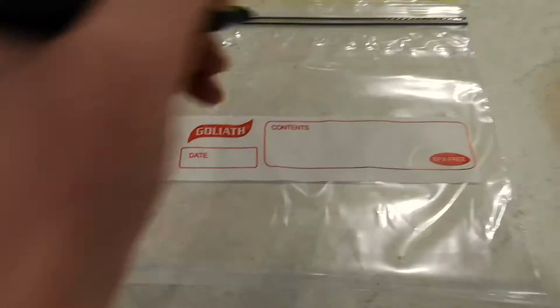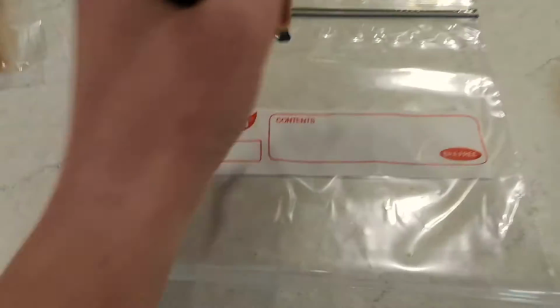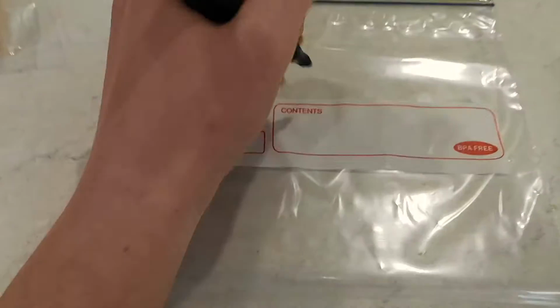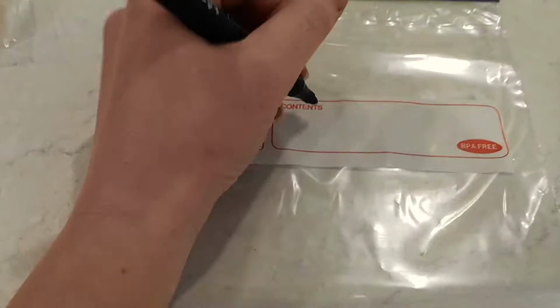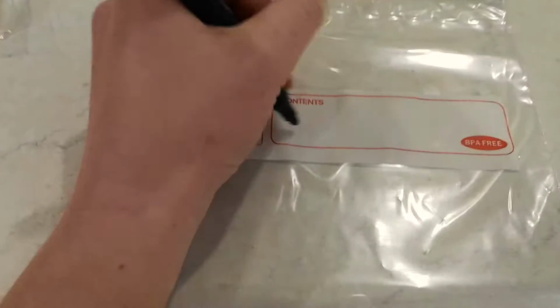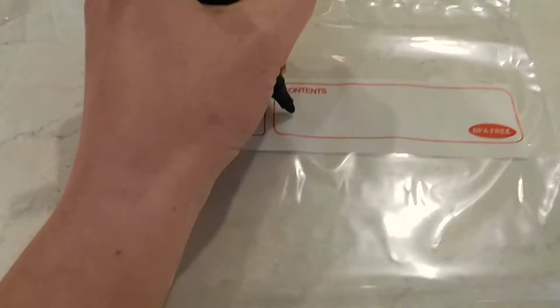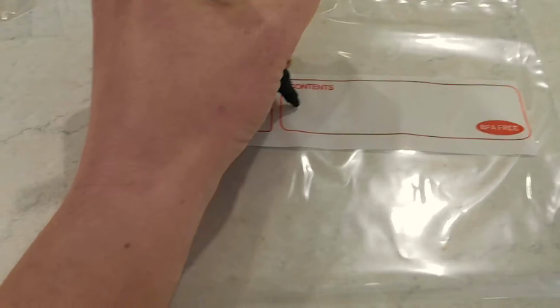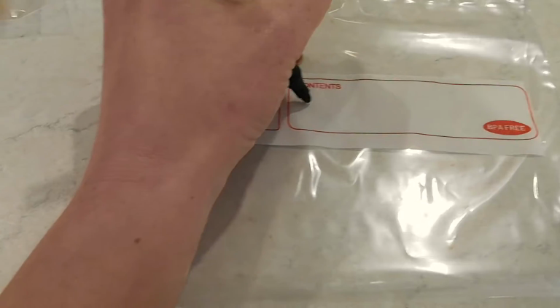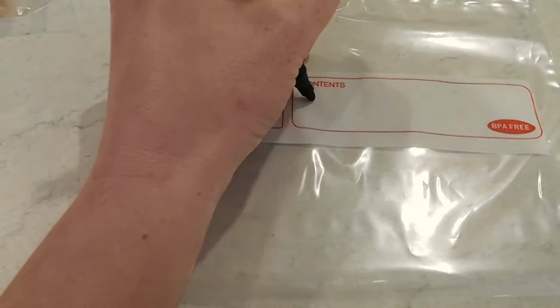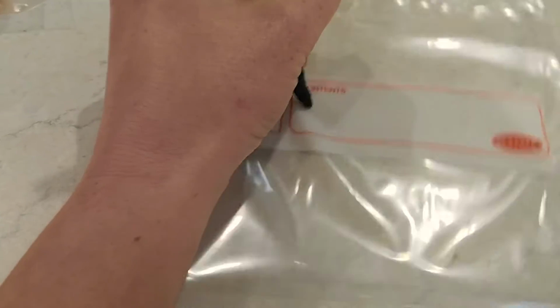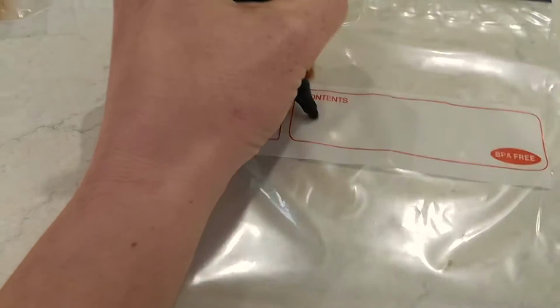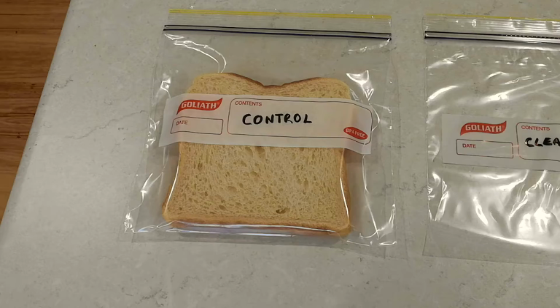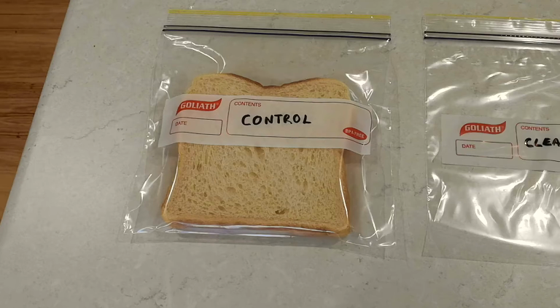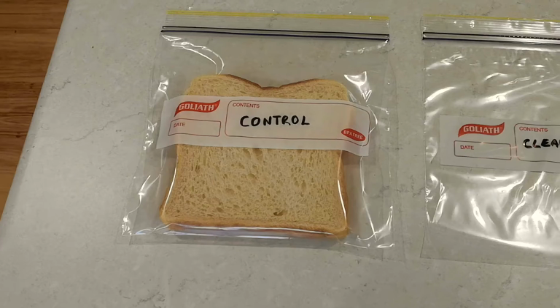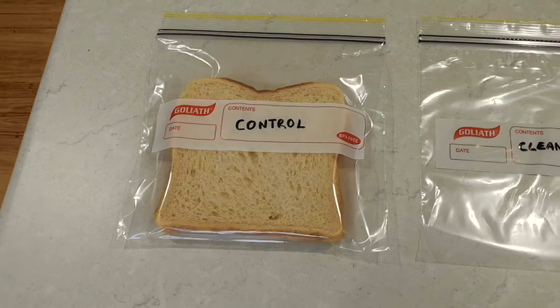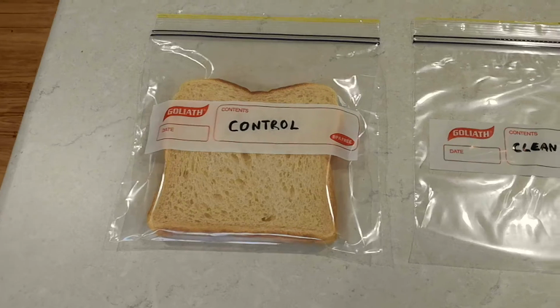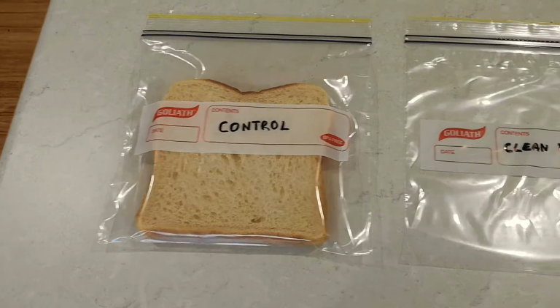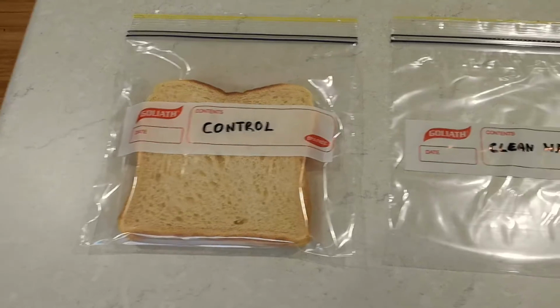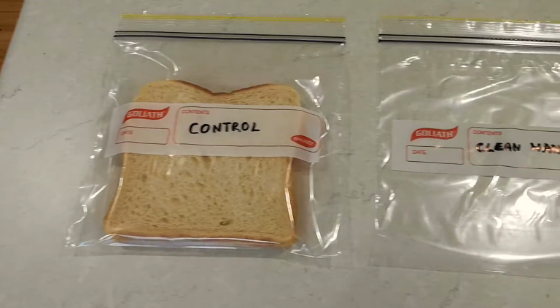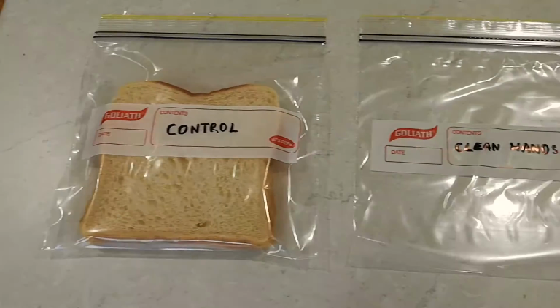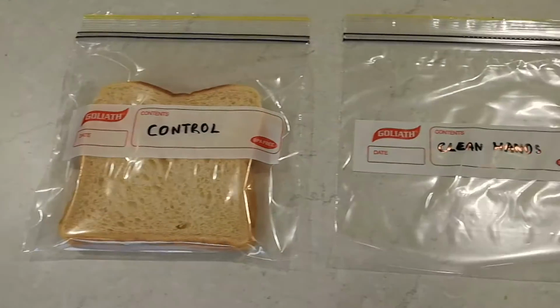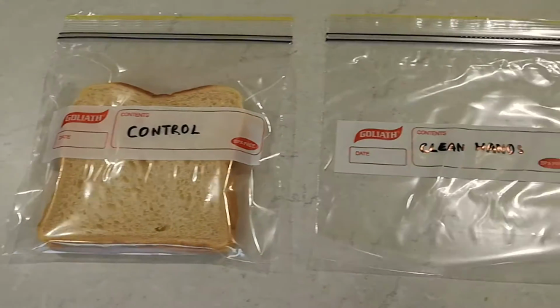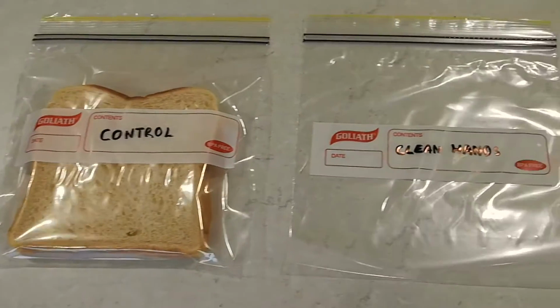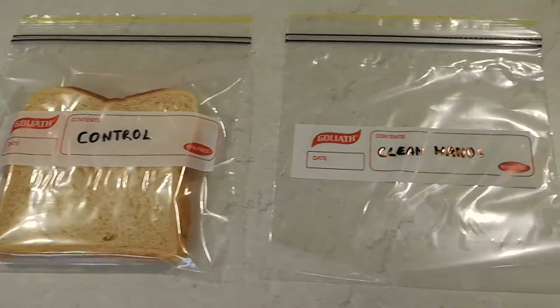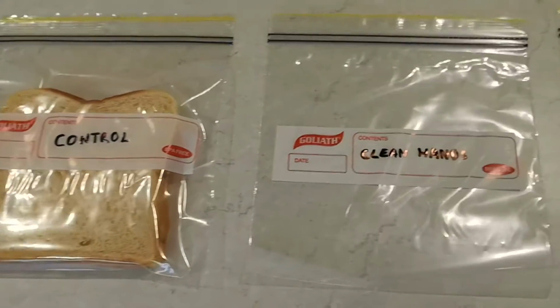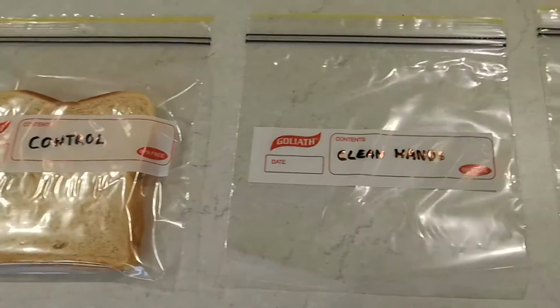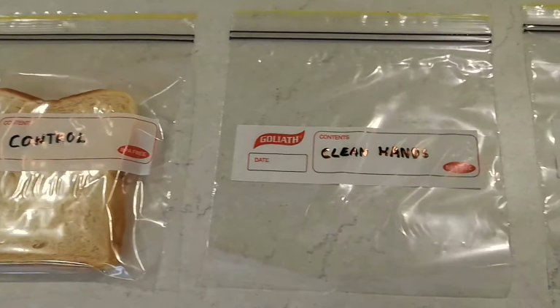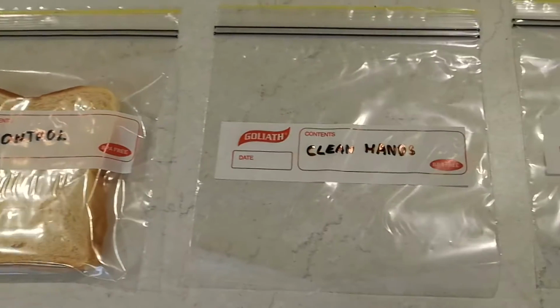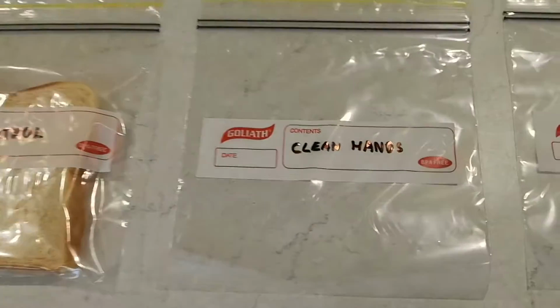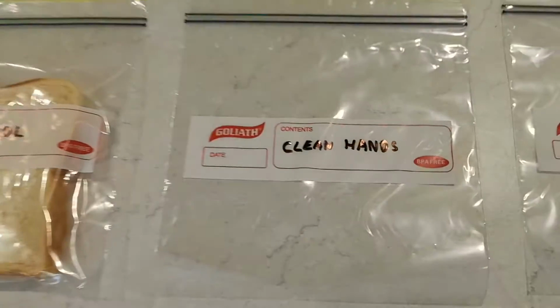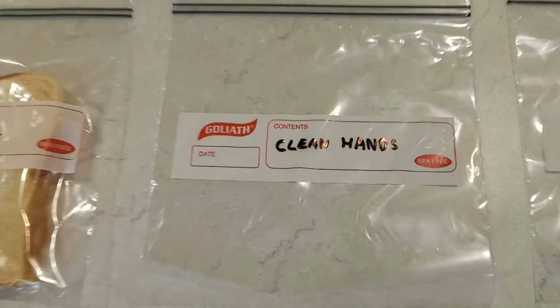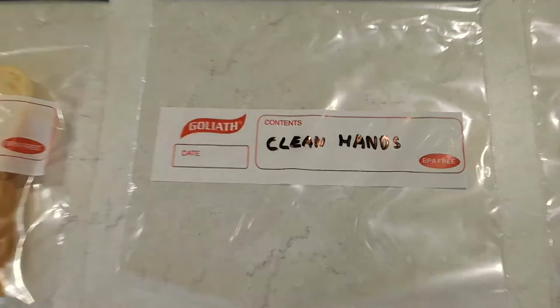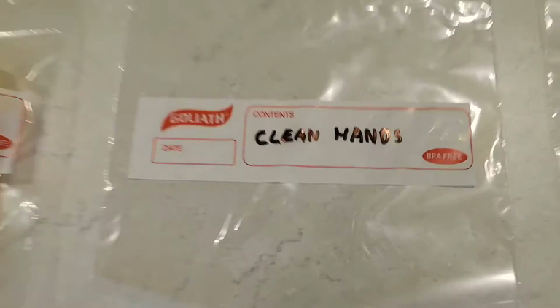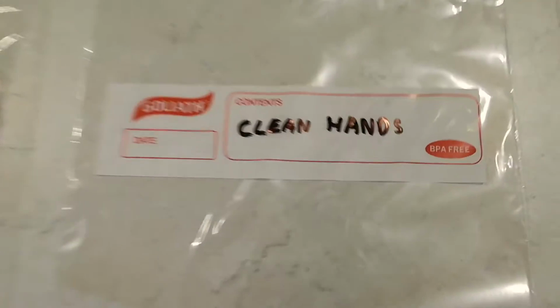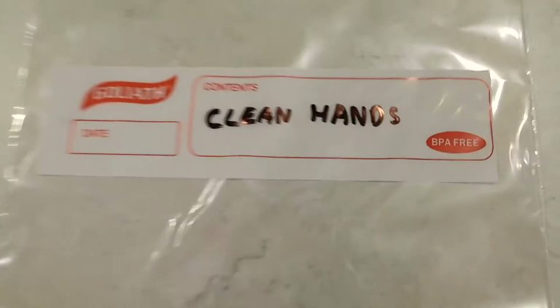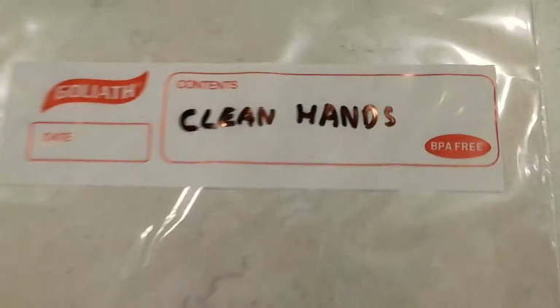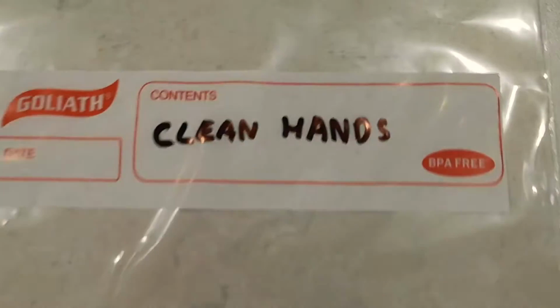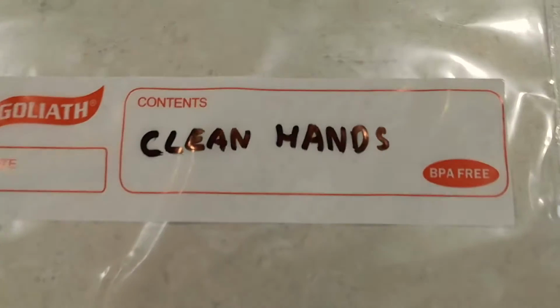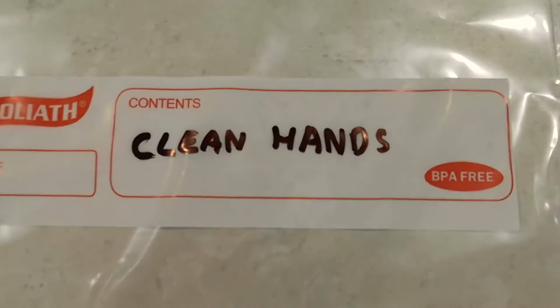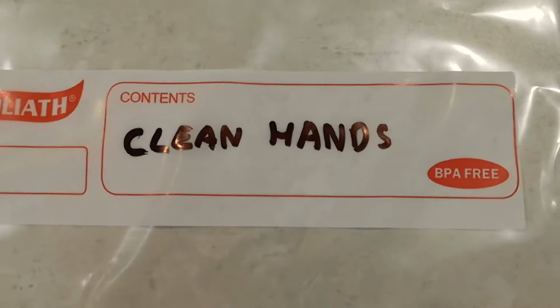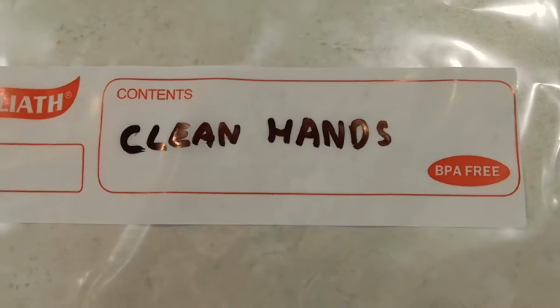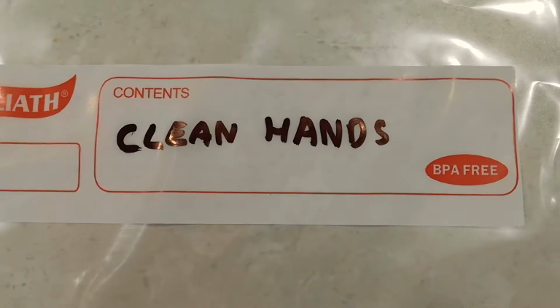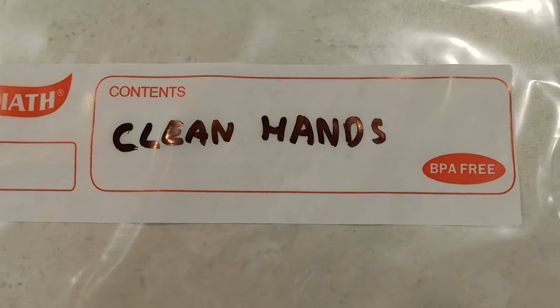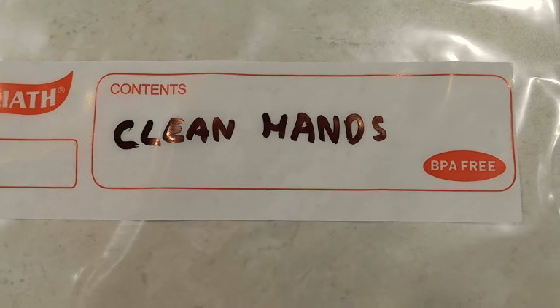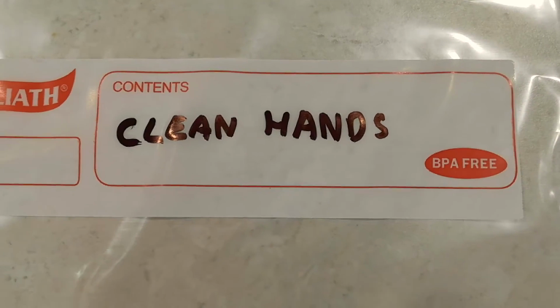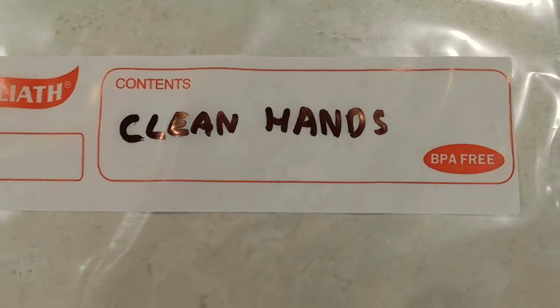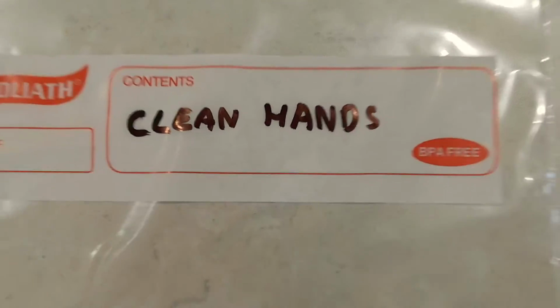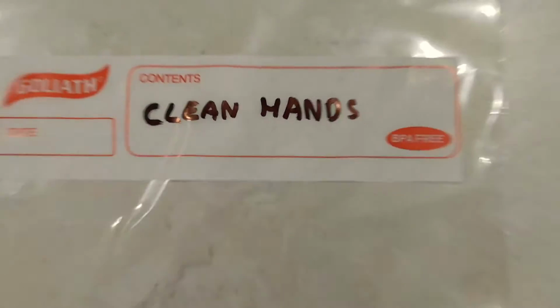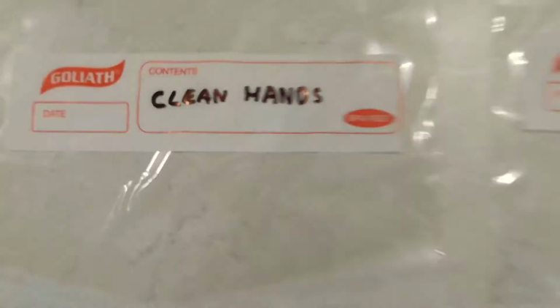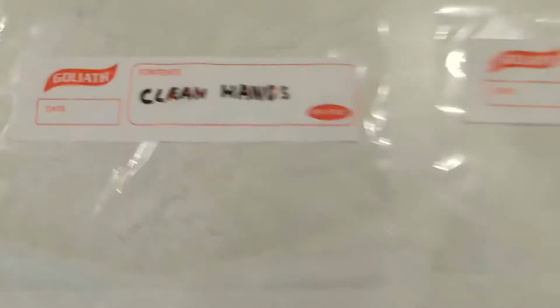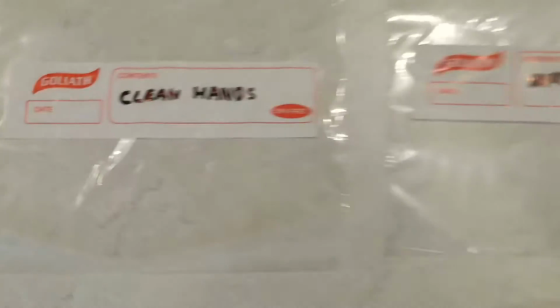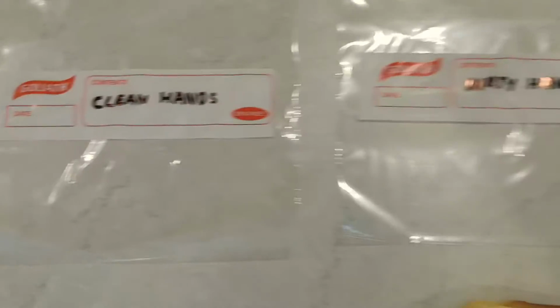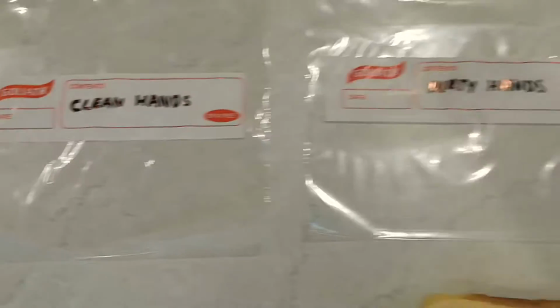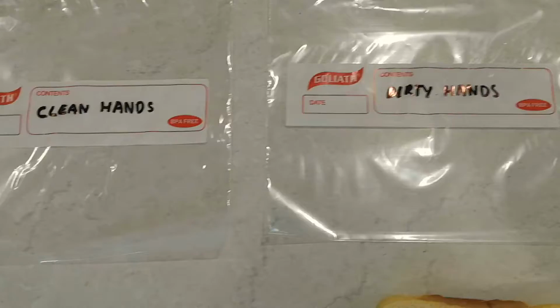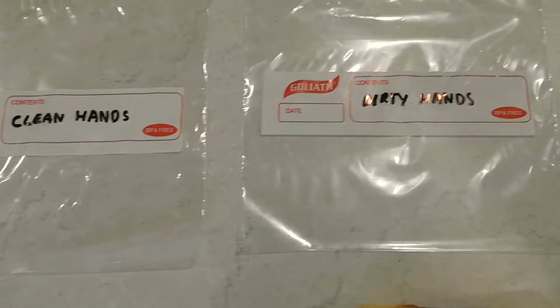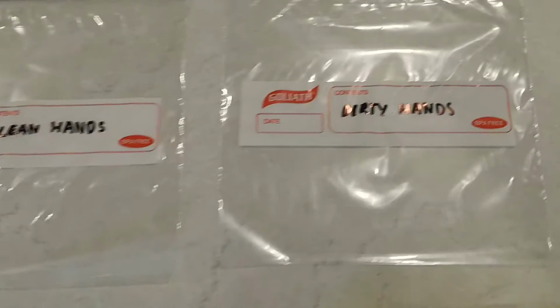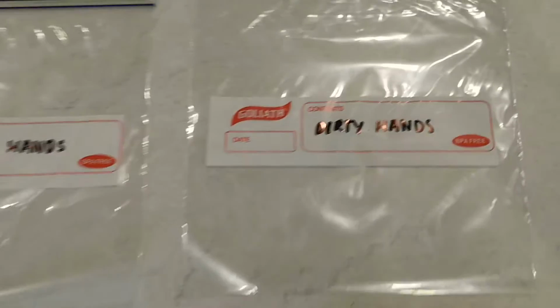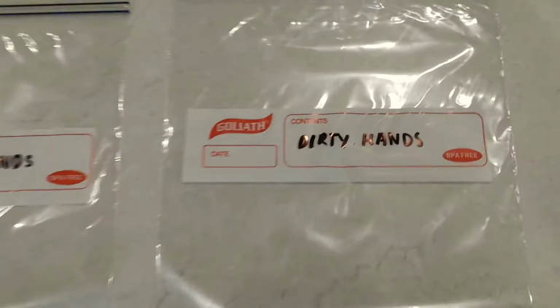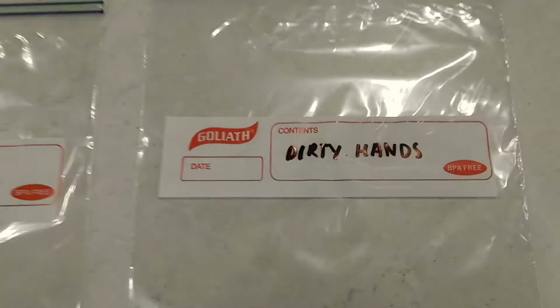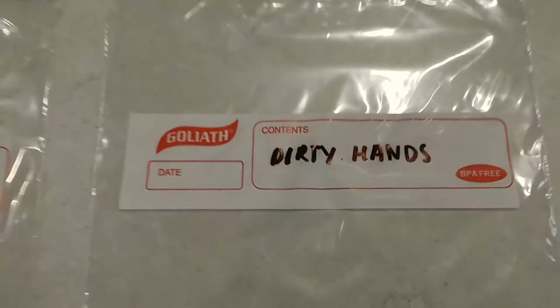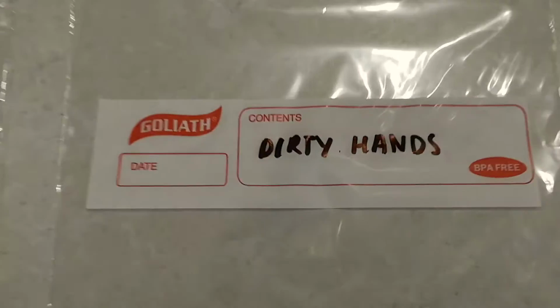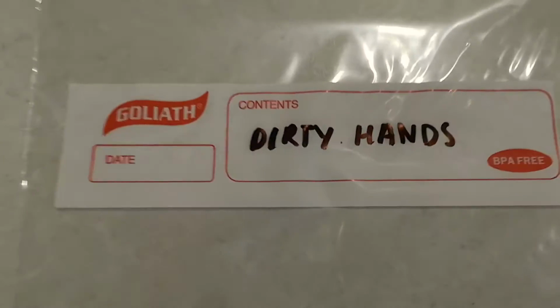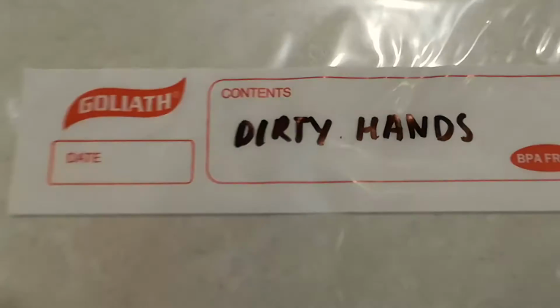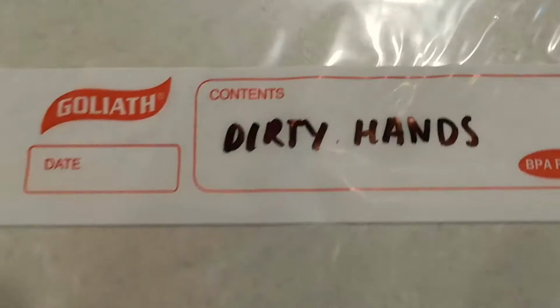We can label the other bags while we're at it as well. Label them 'clean hands' and then 'dirty hands'.